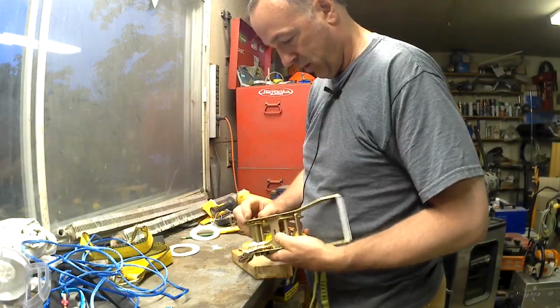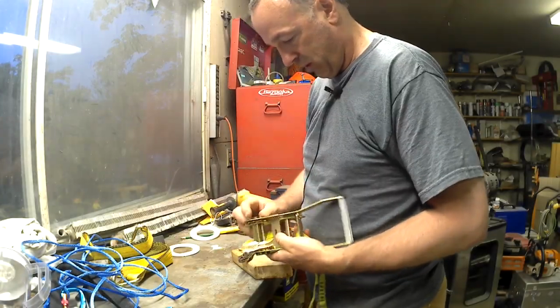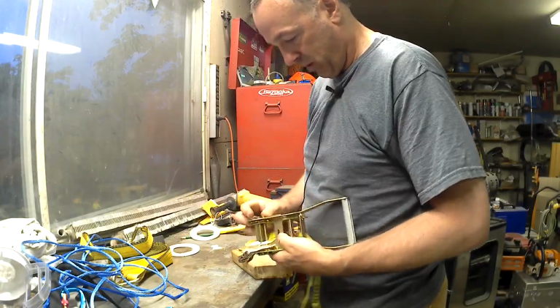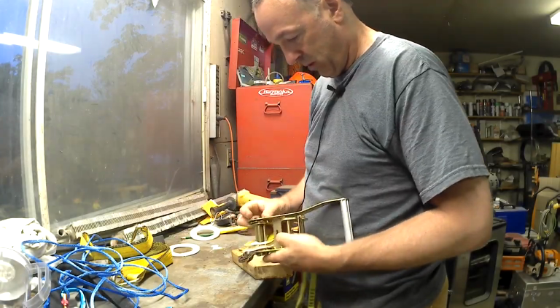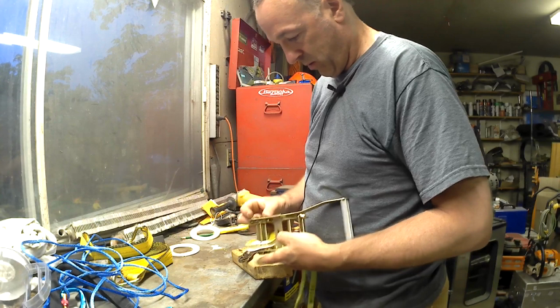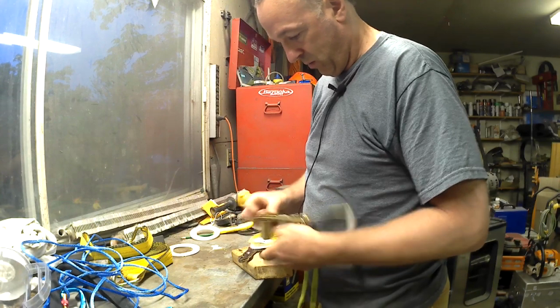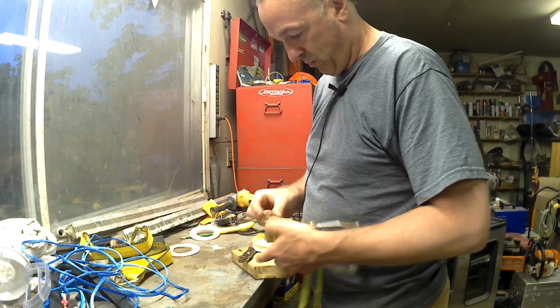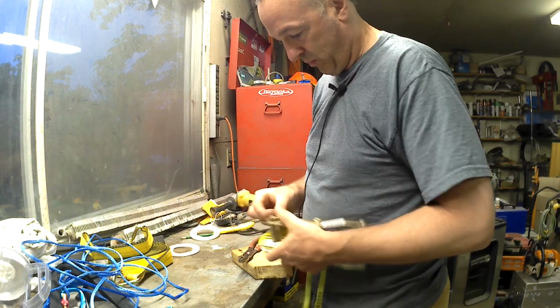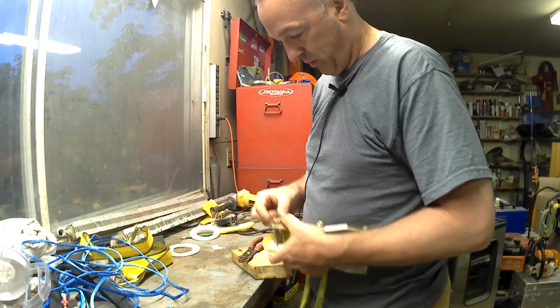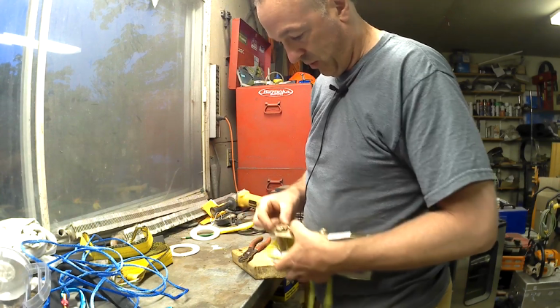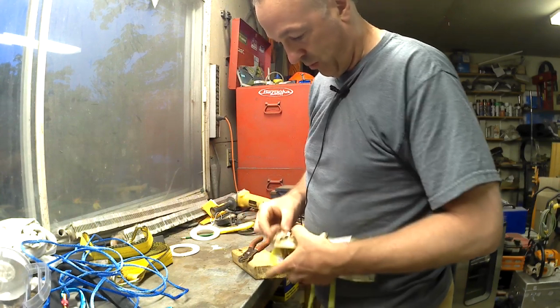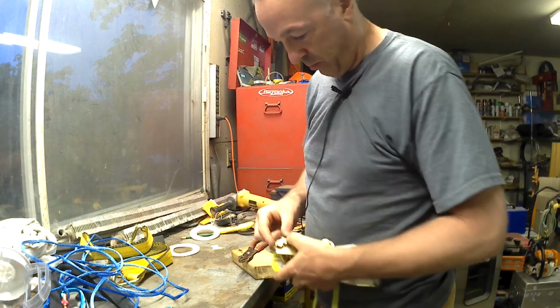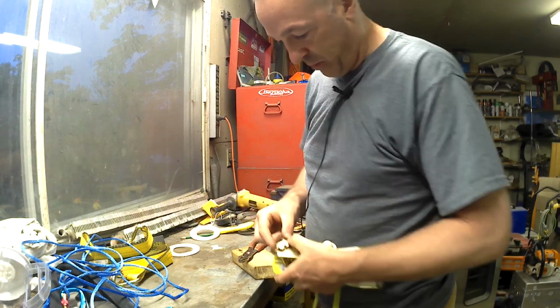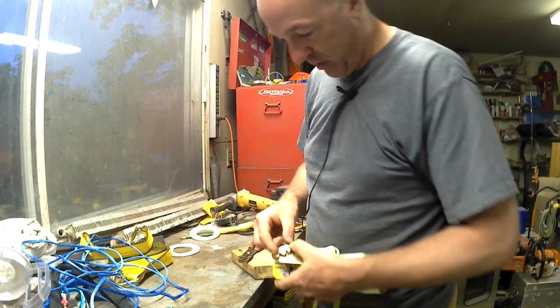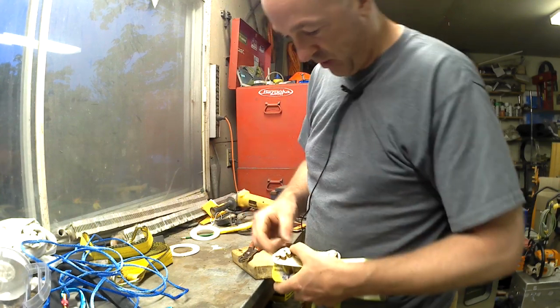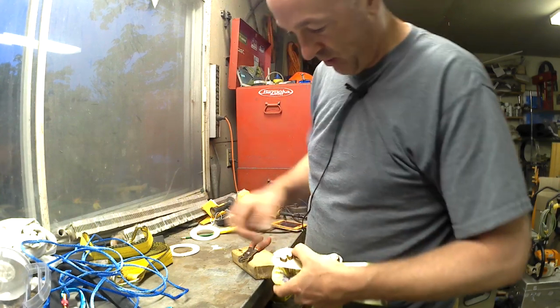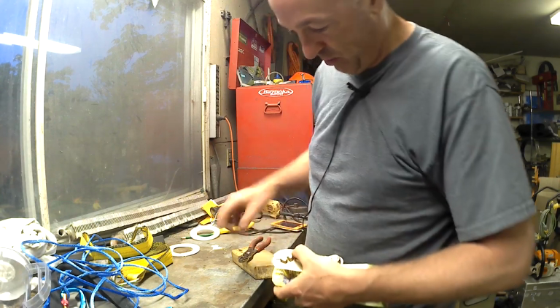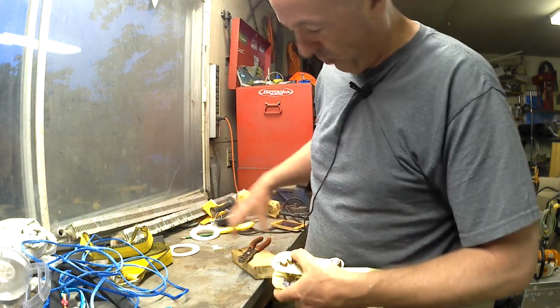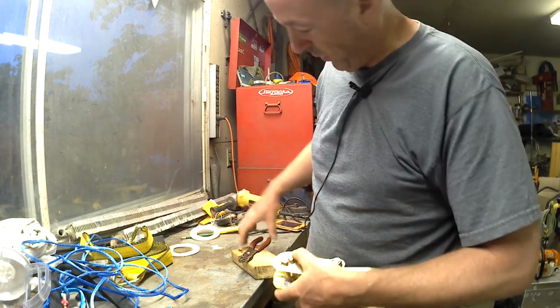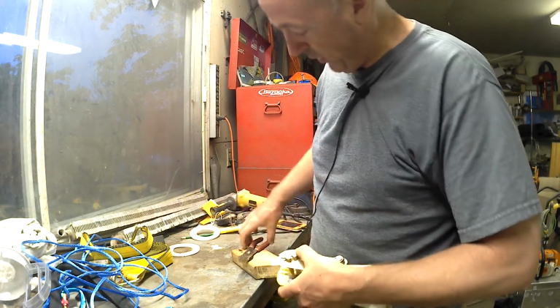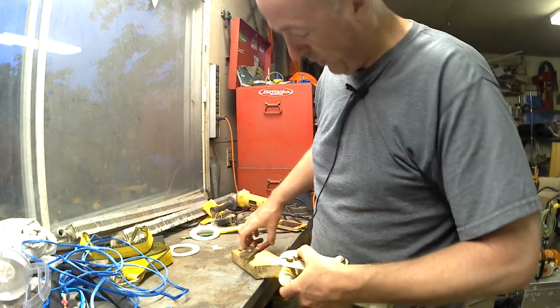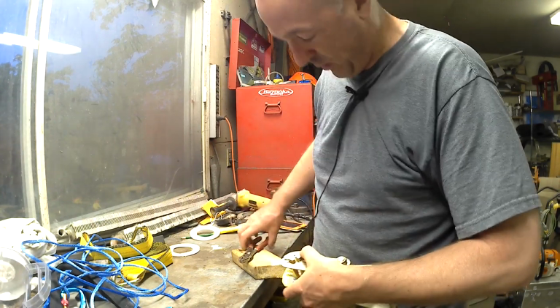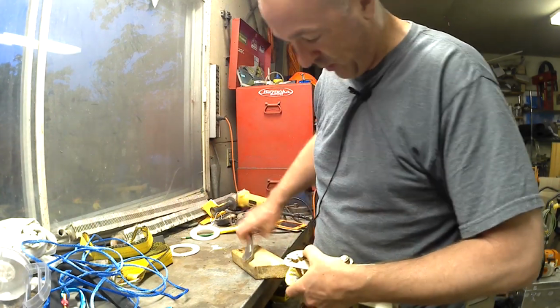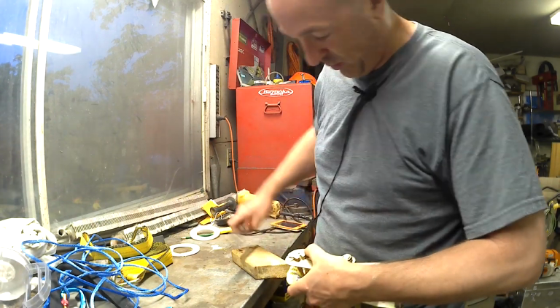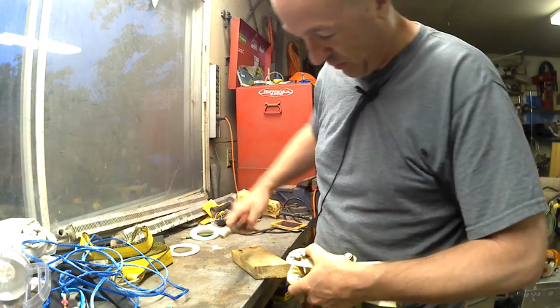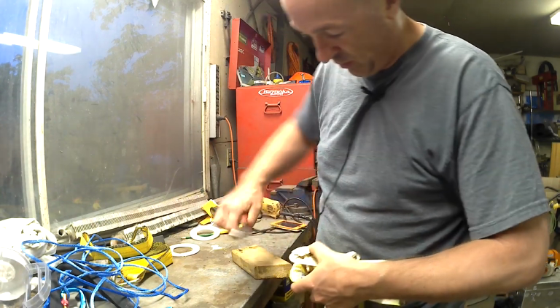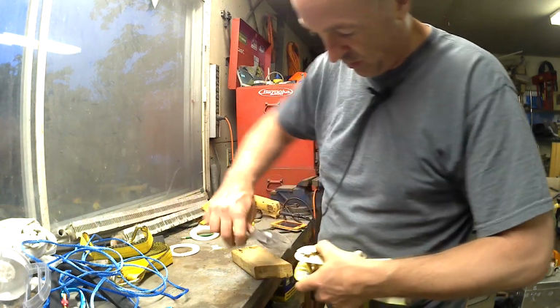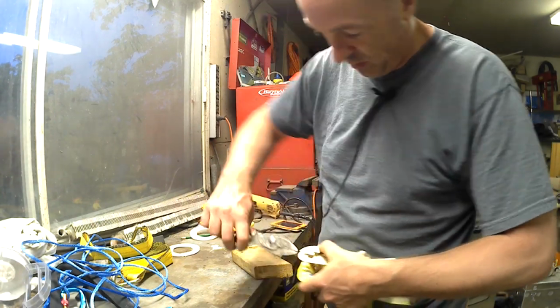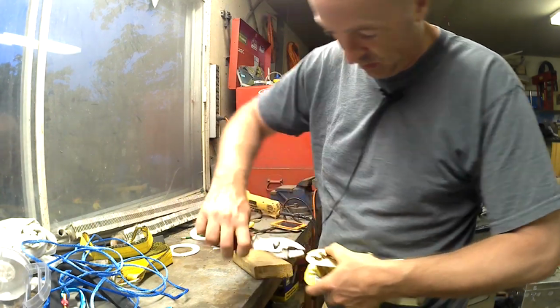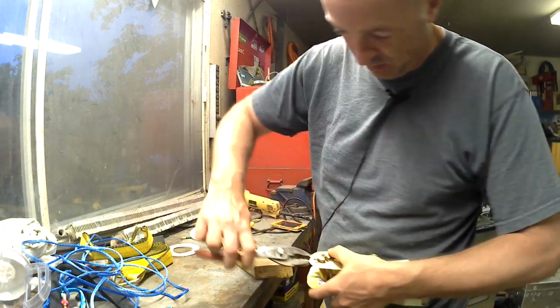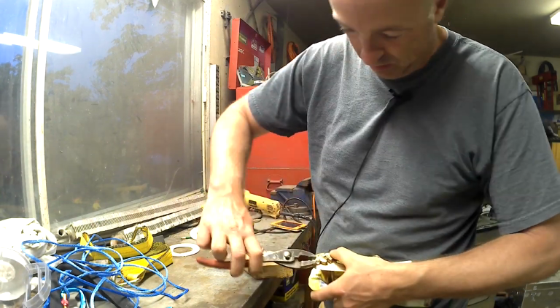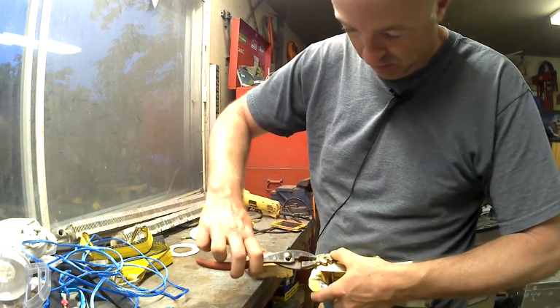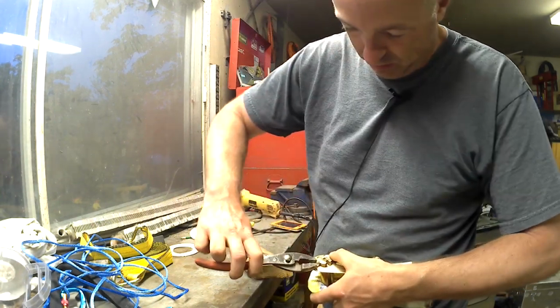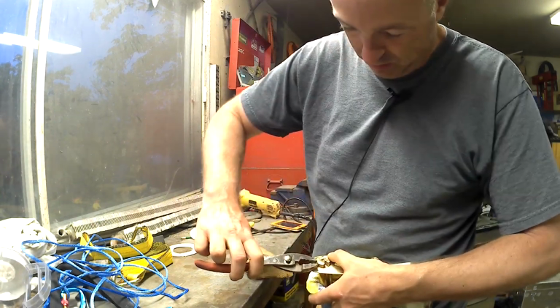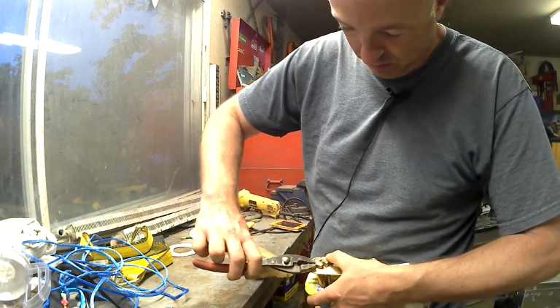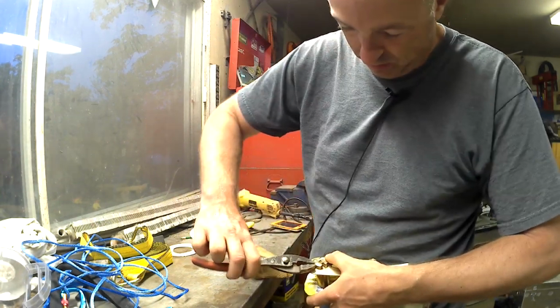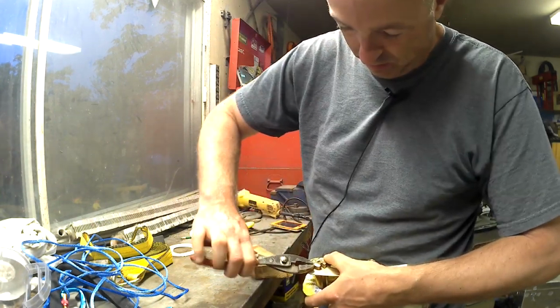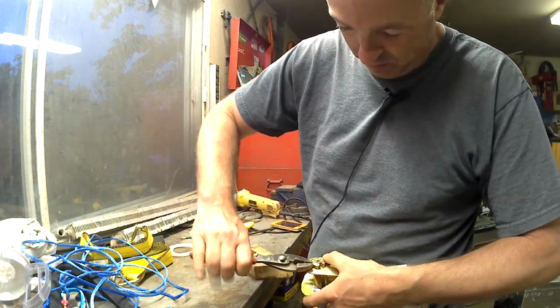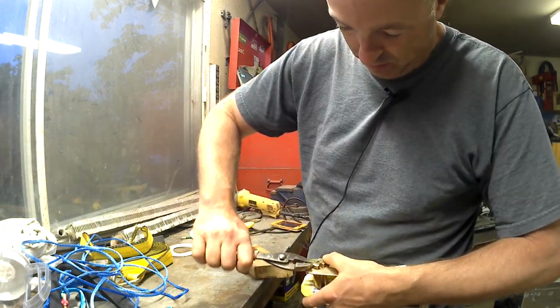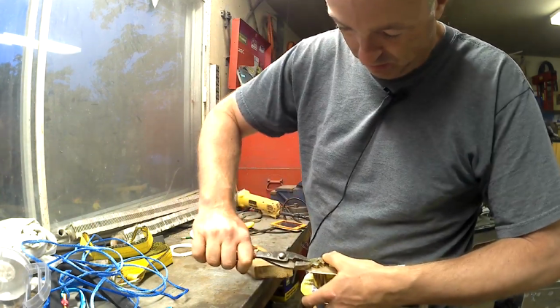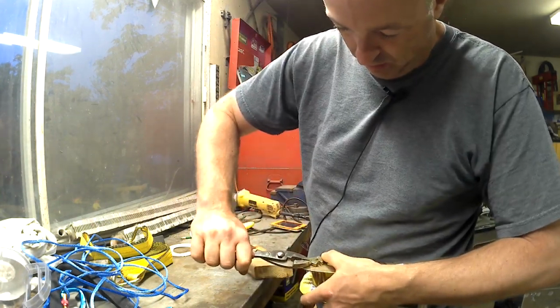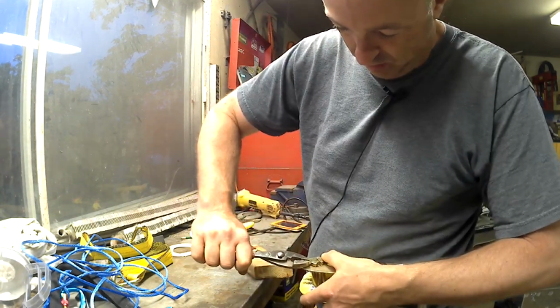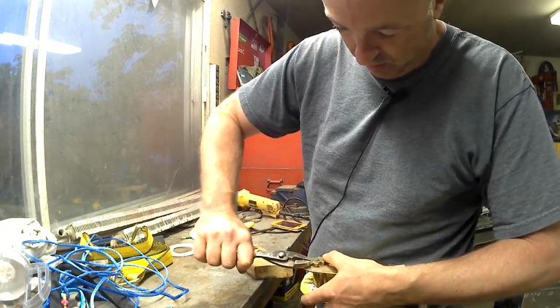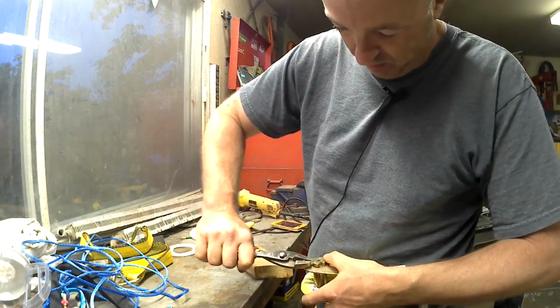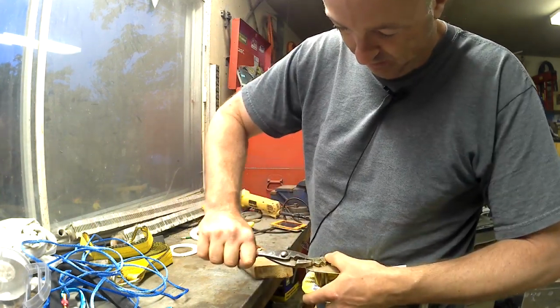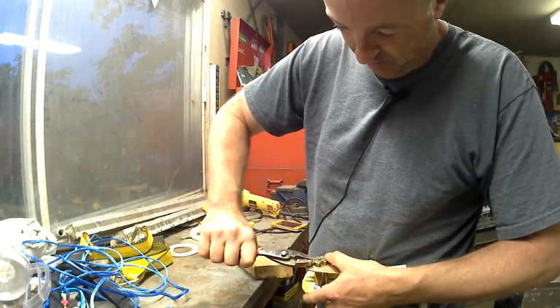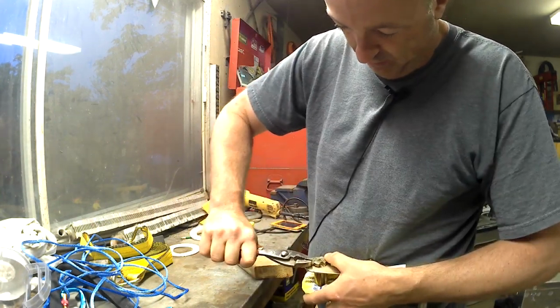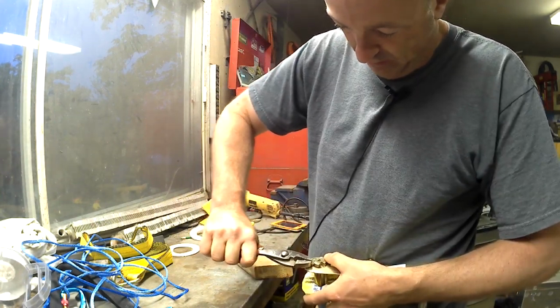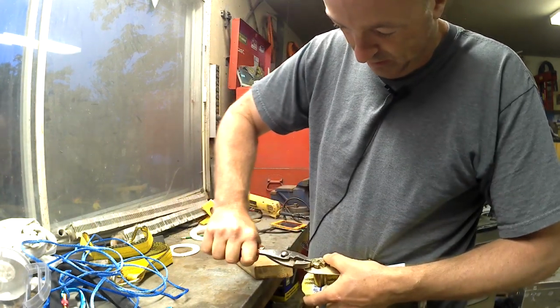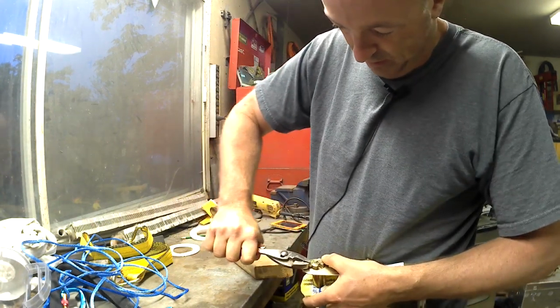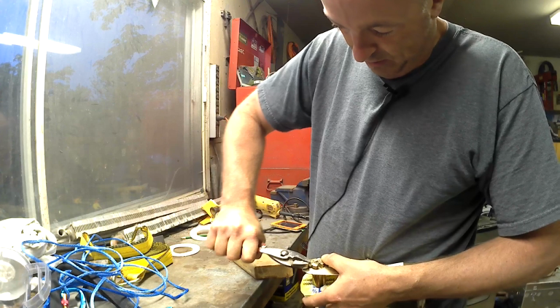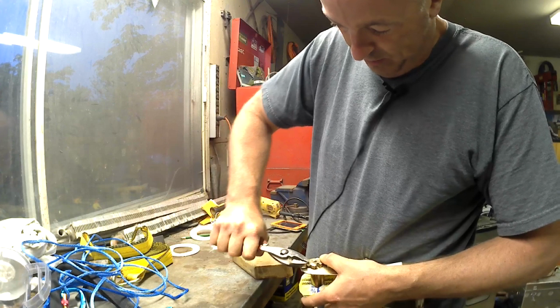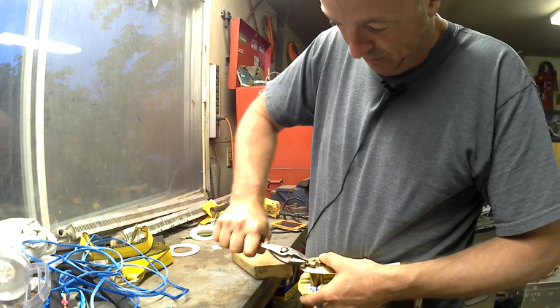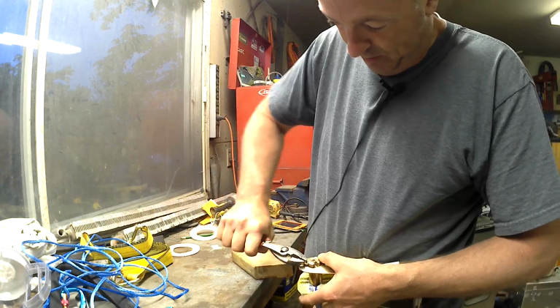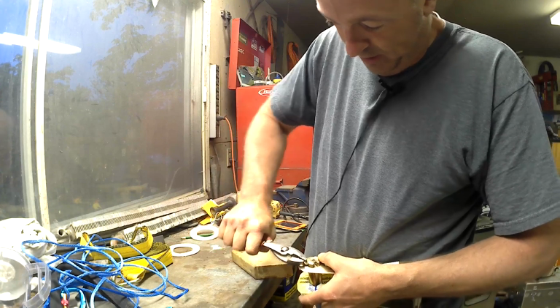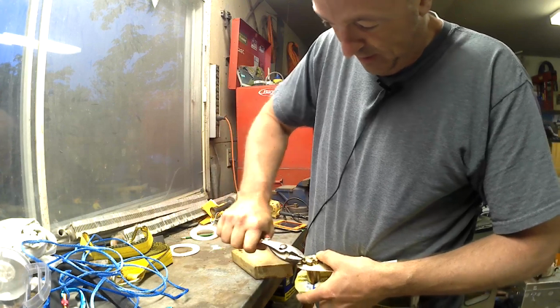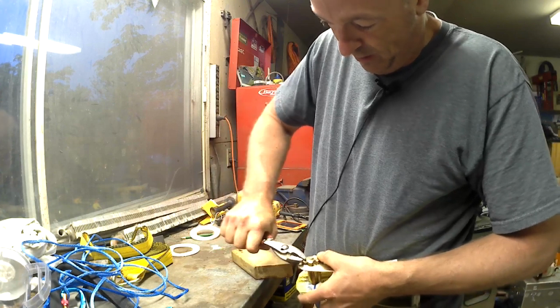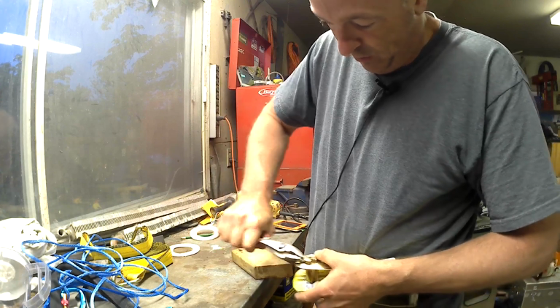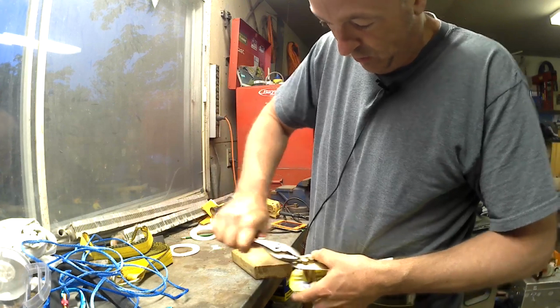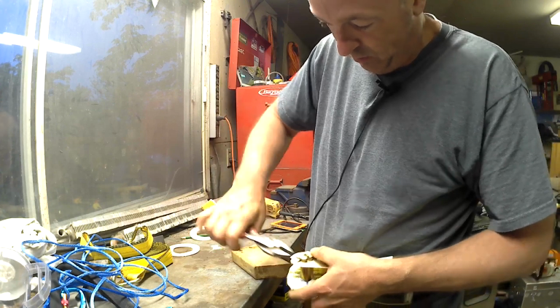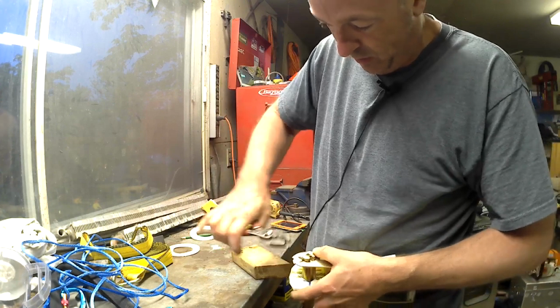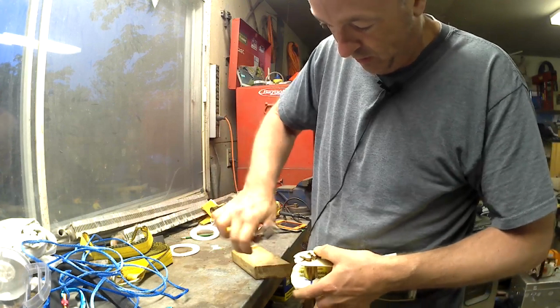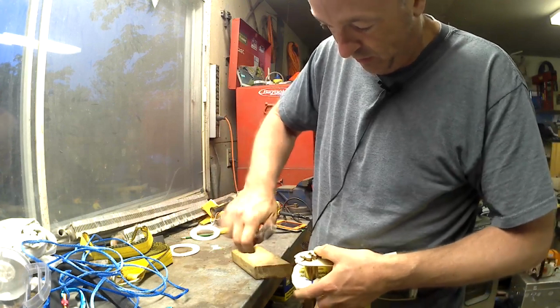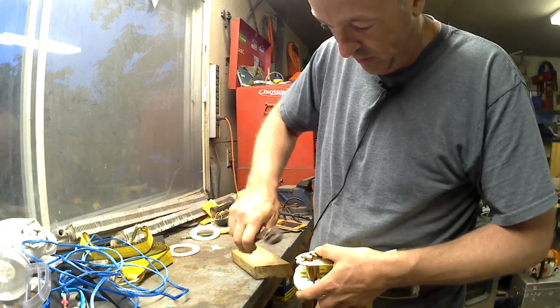Hopefully this little pin doesn't break — I'll make another one out of a nail or something if it does.